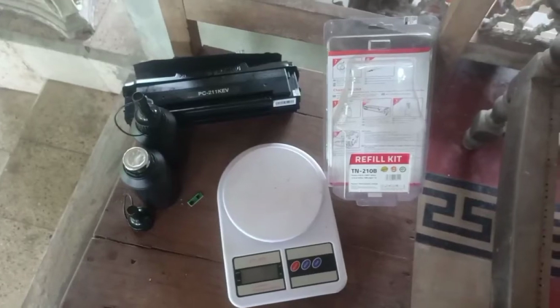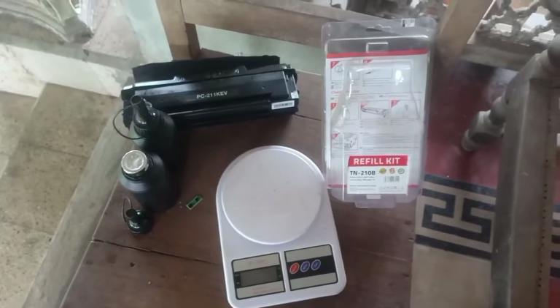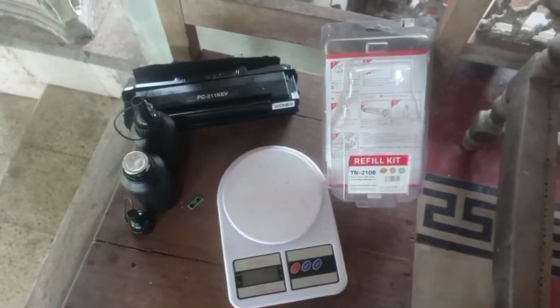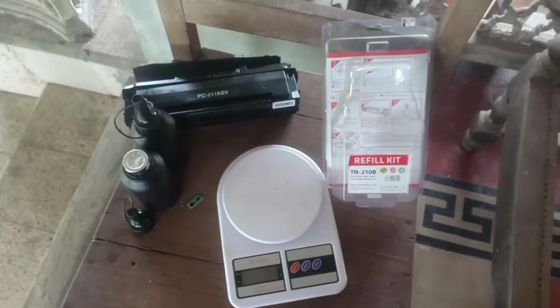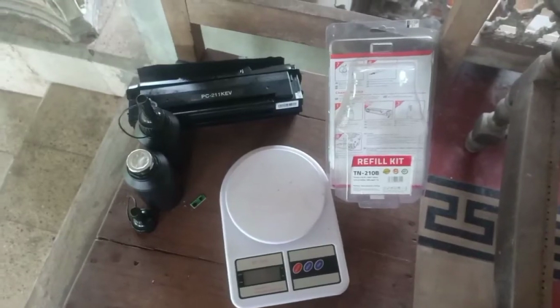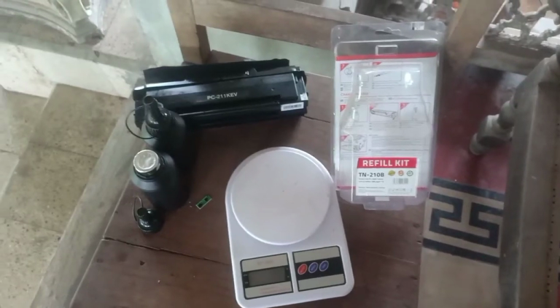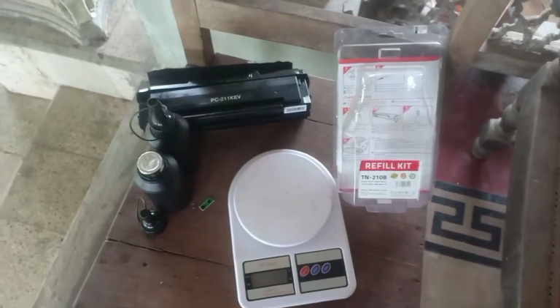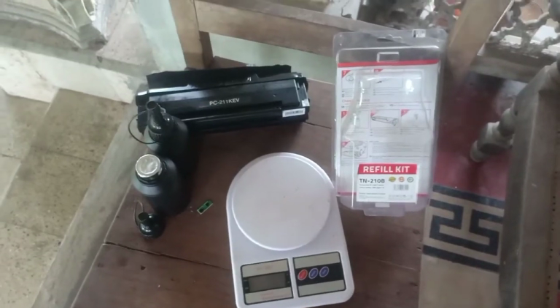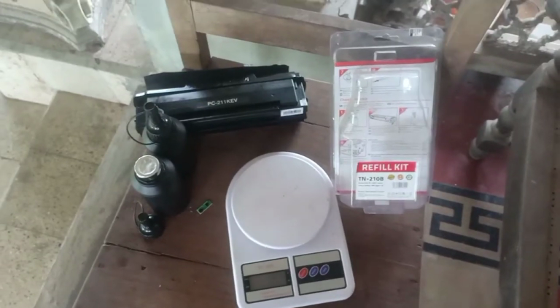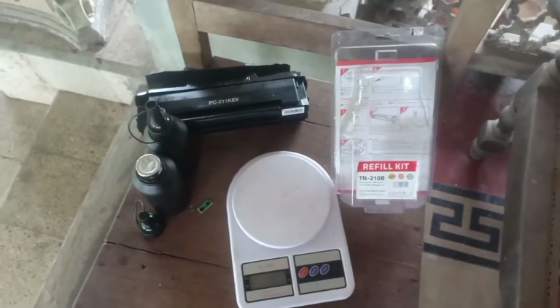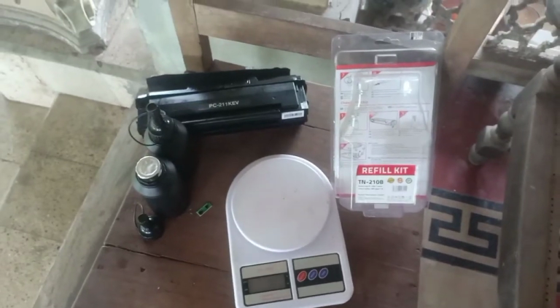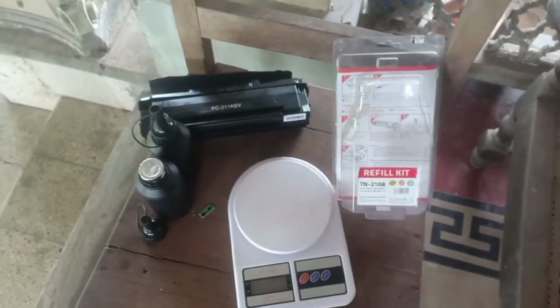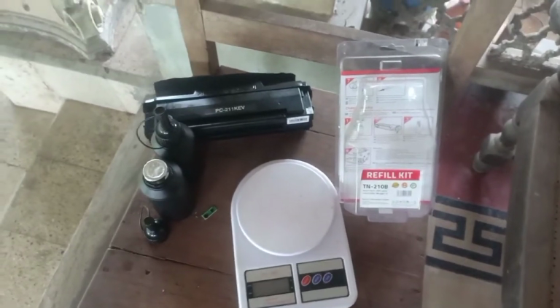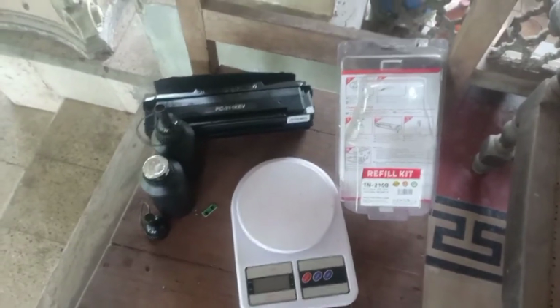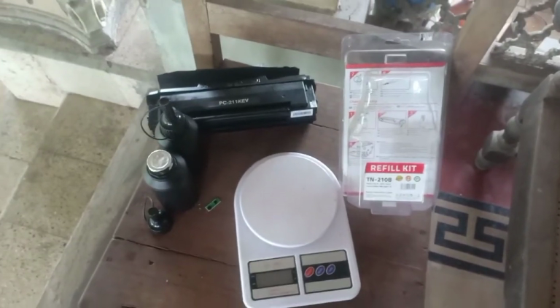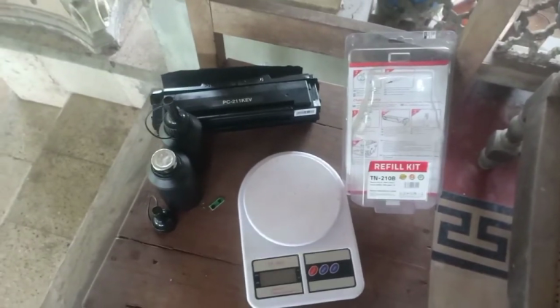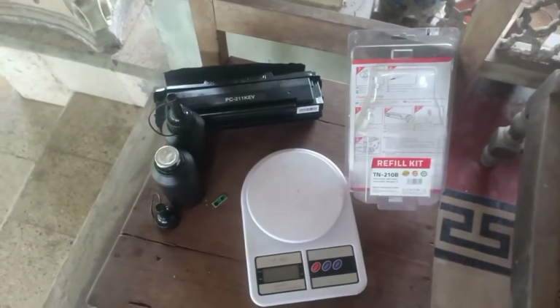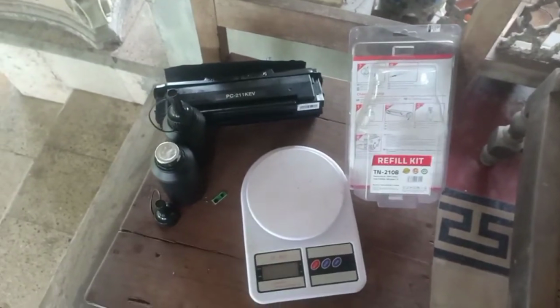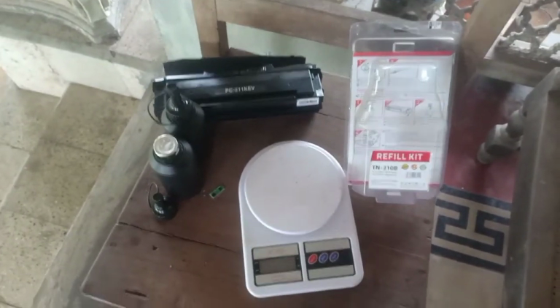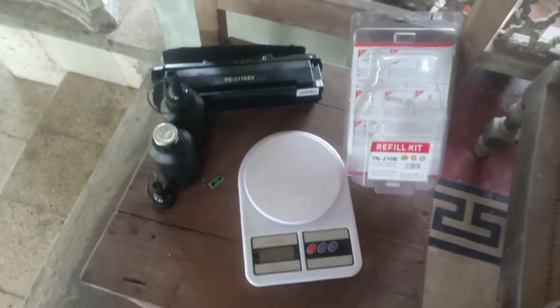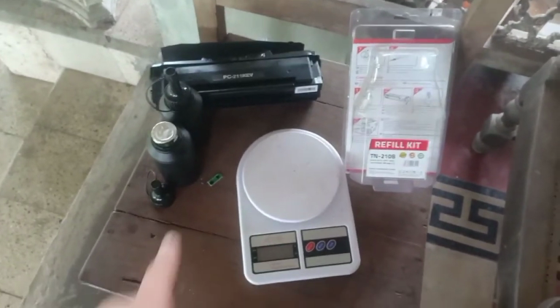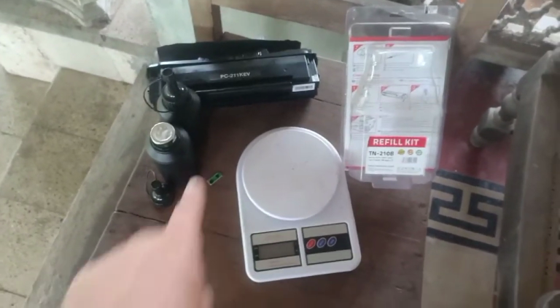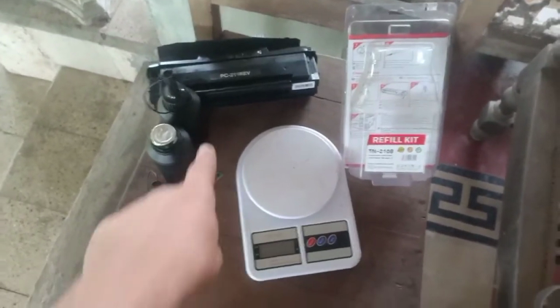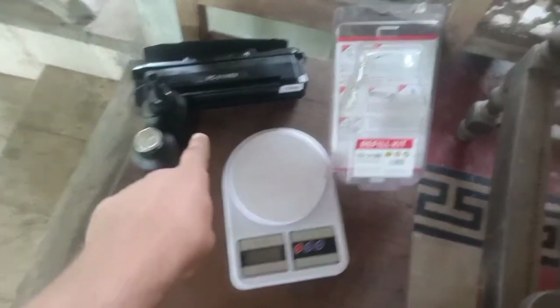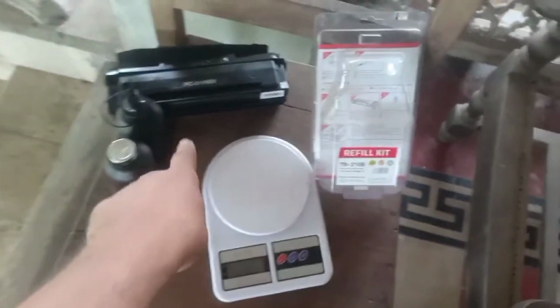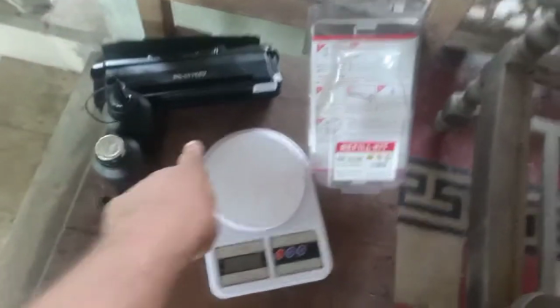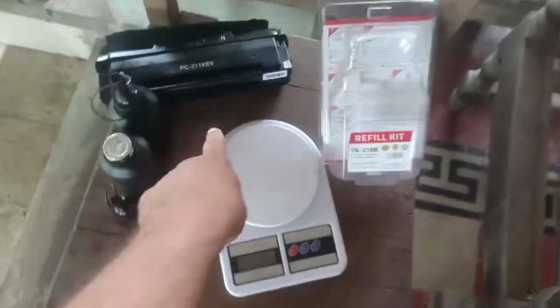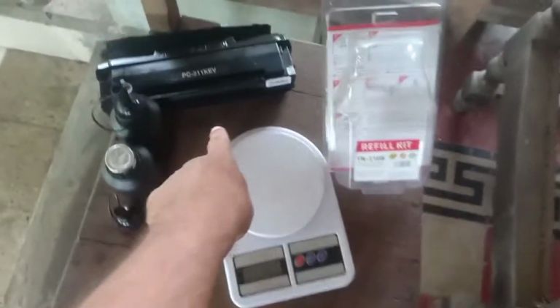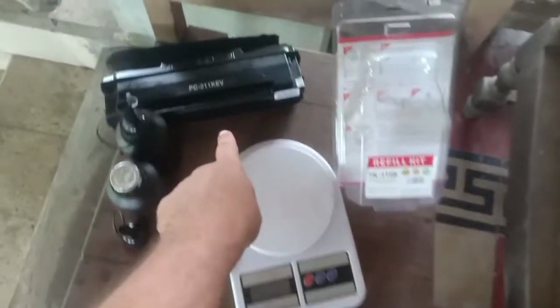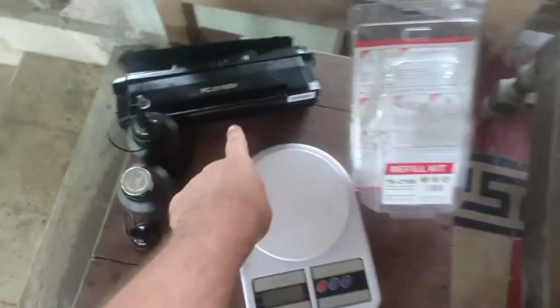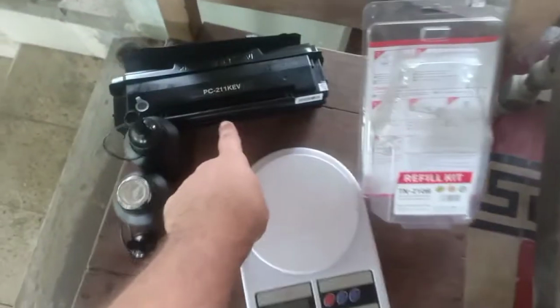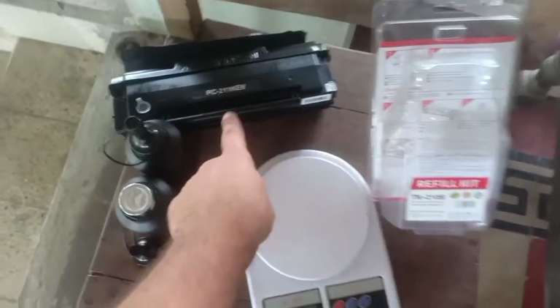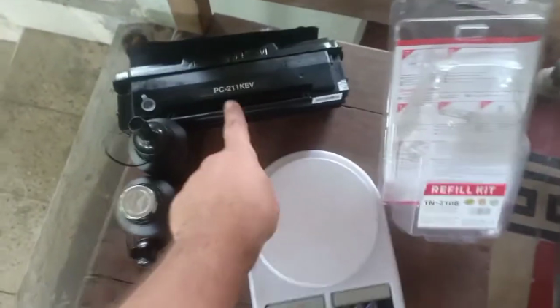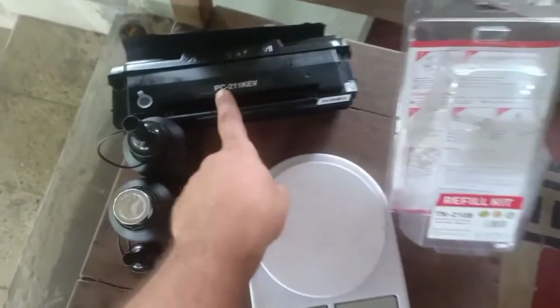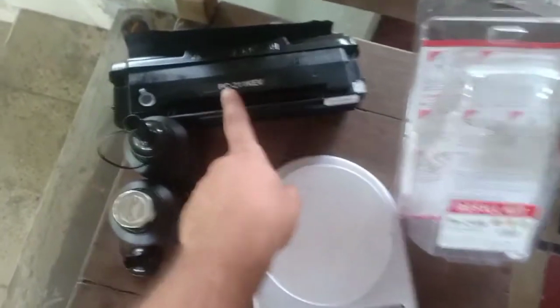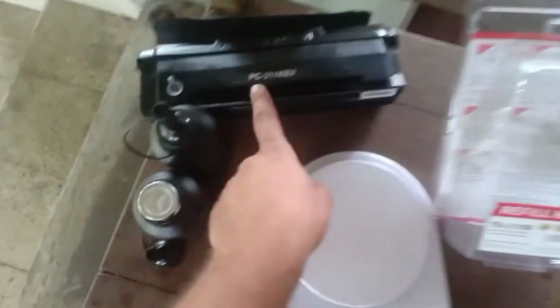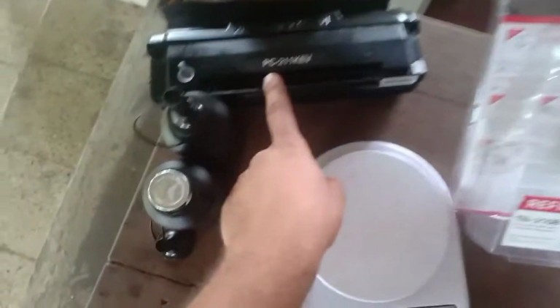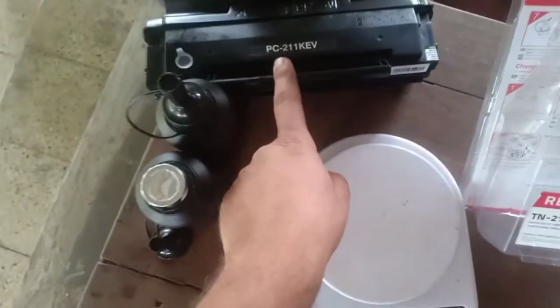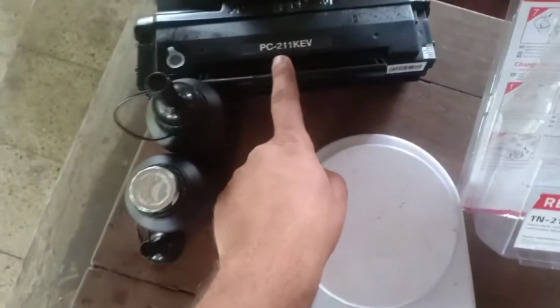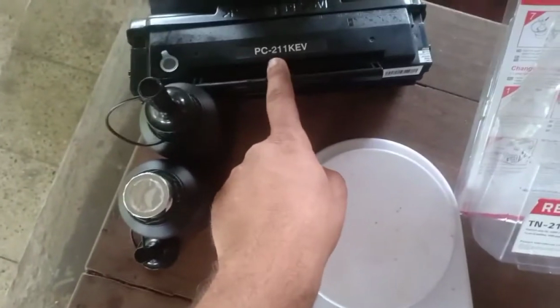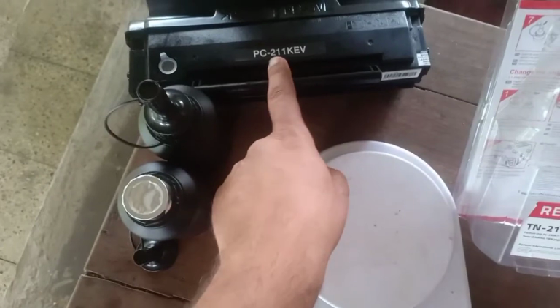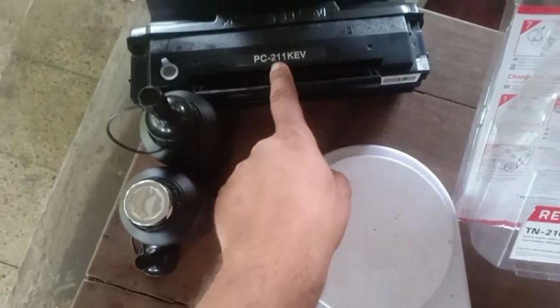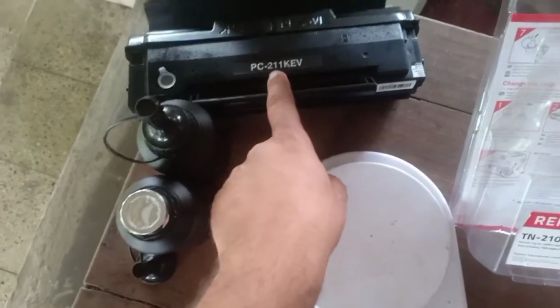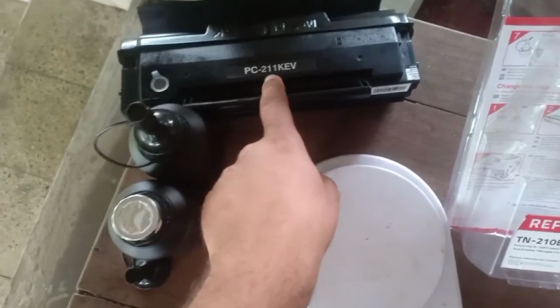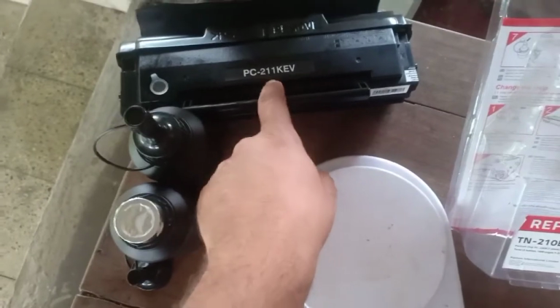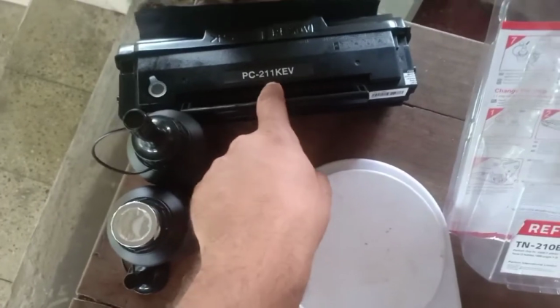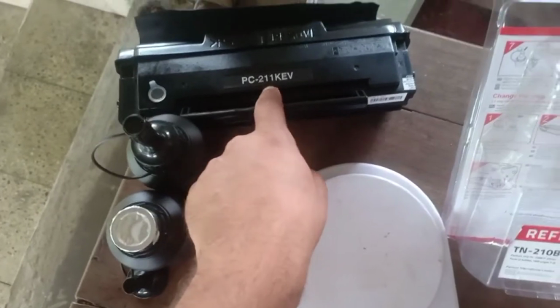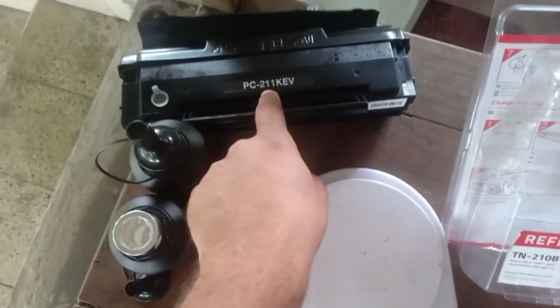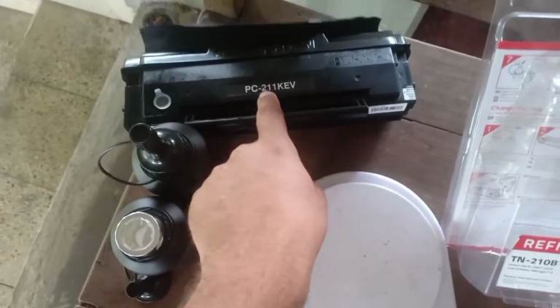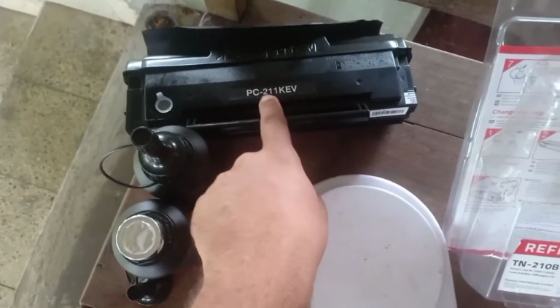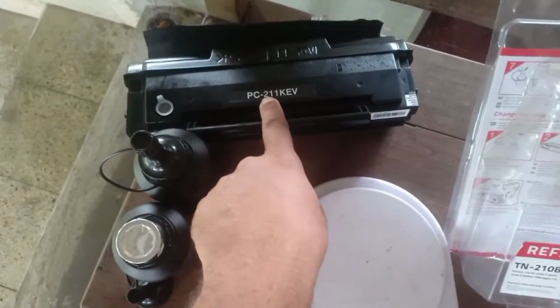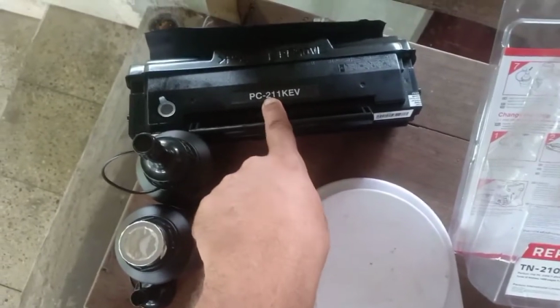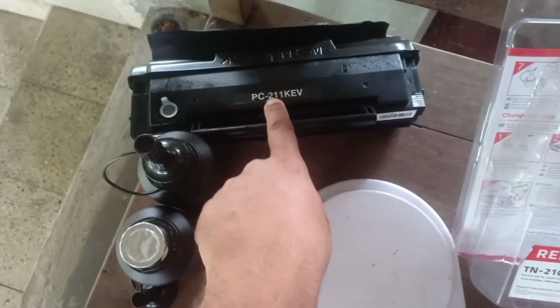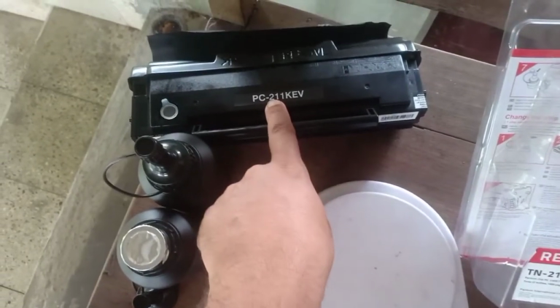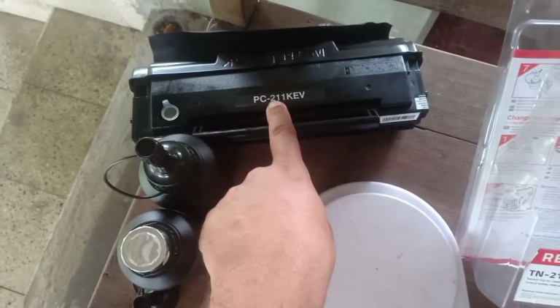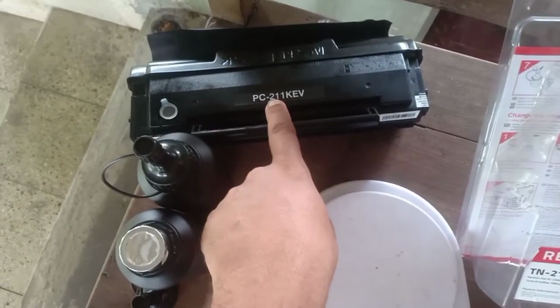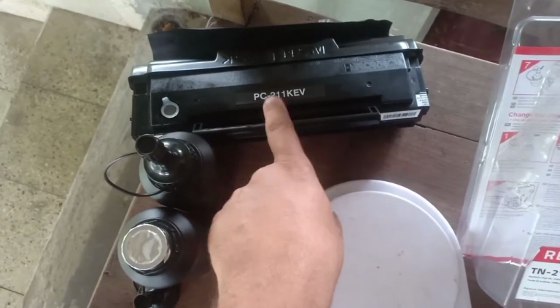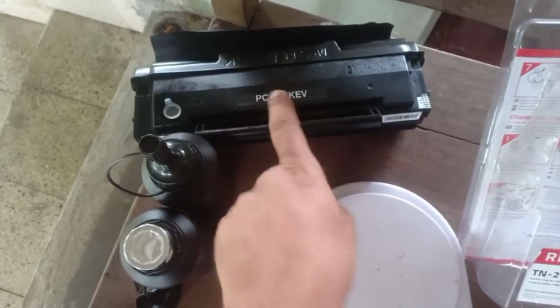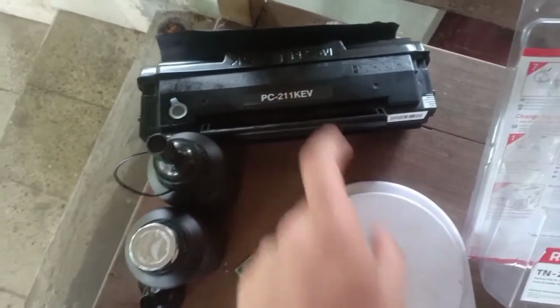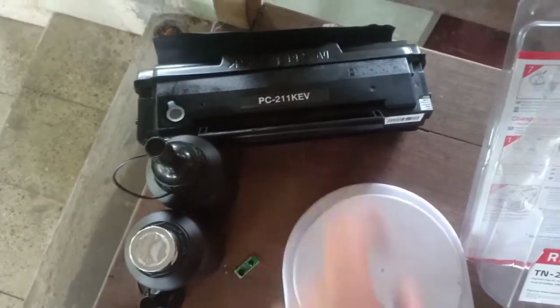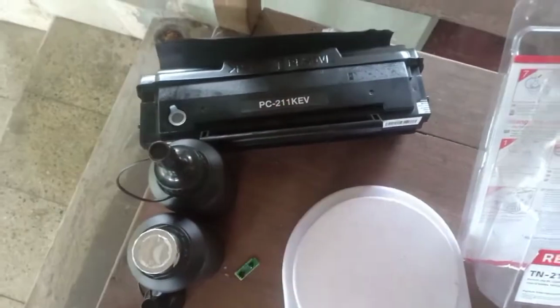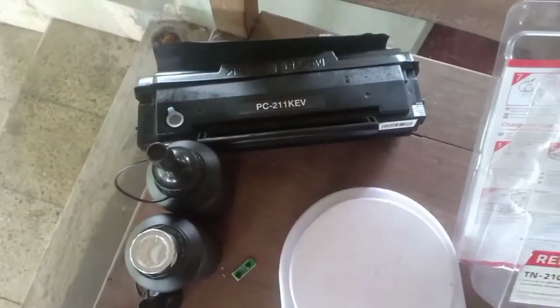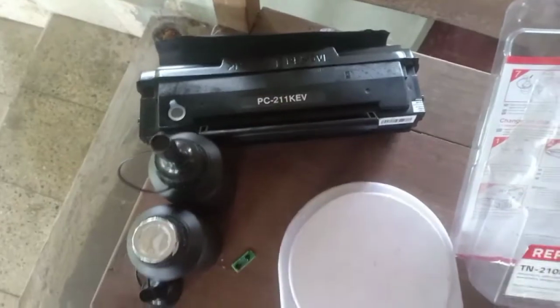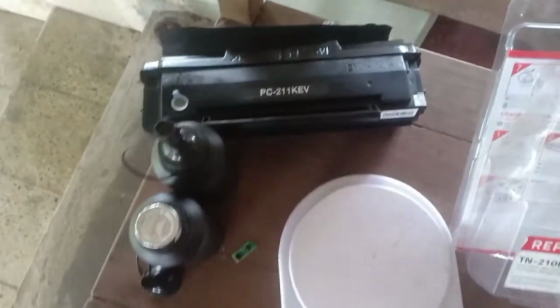Hi, today we are going to refill my 211 KEV laser cartridge for the Pantom printer.